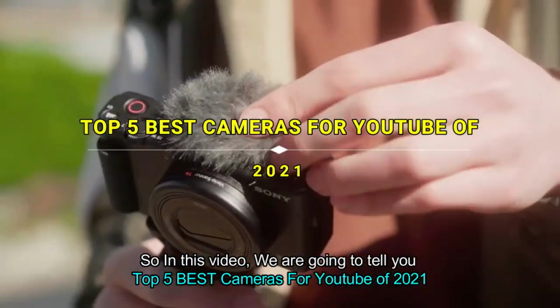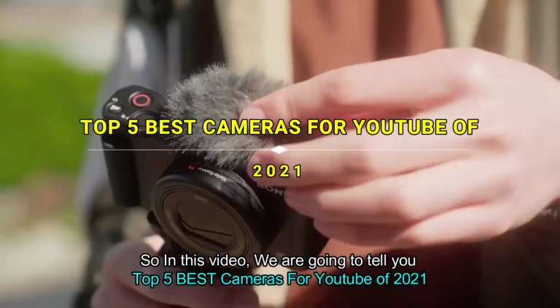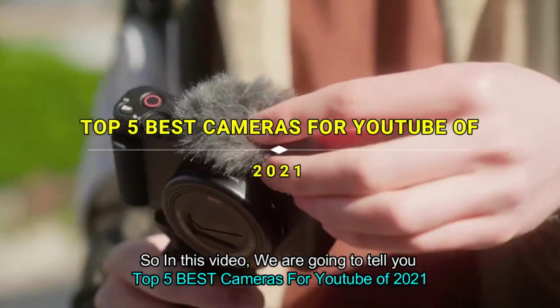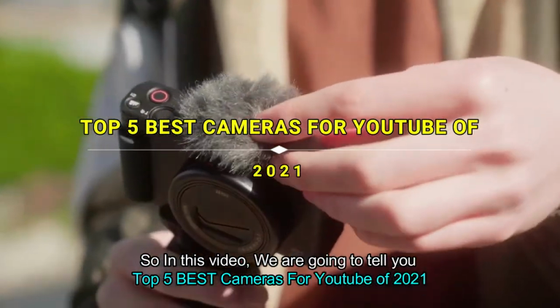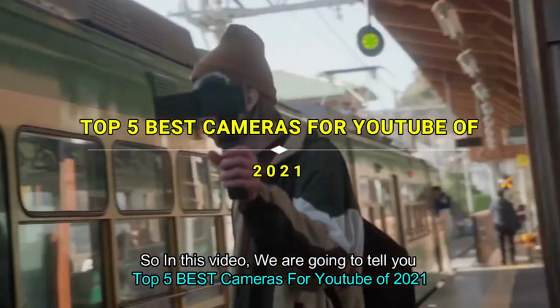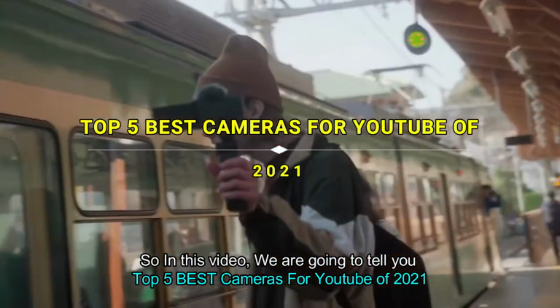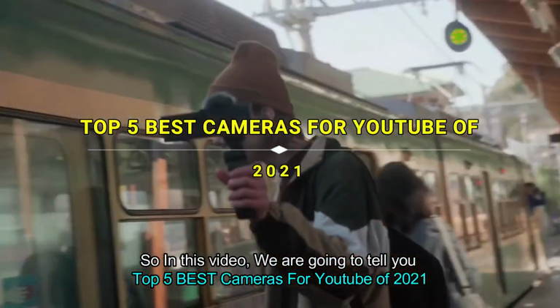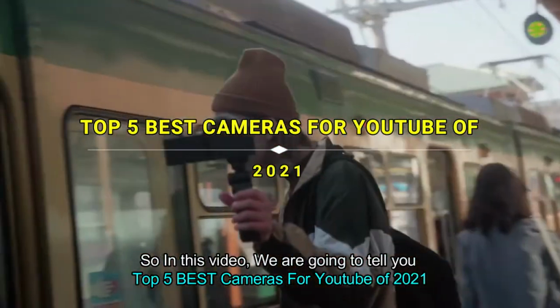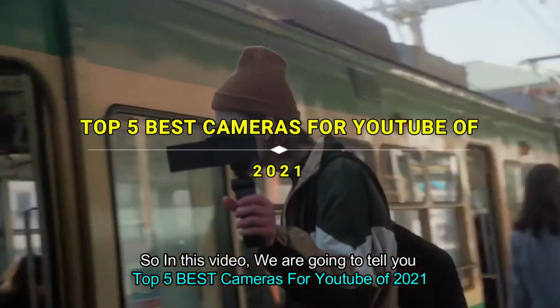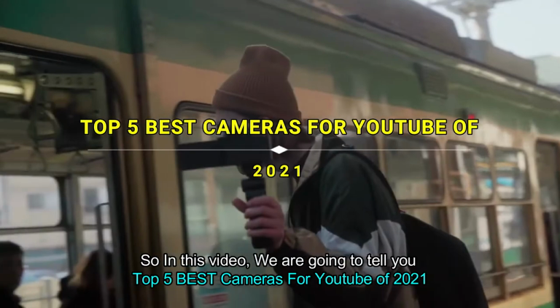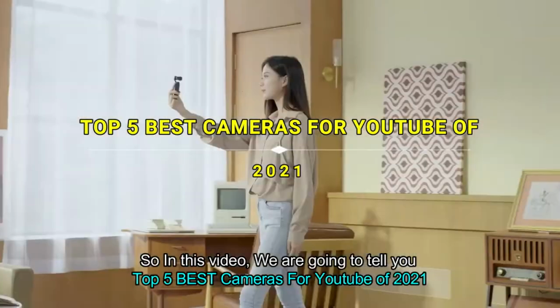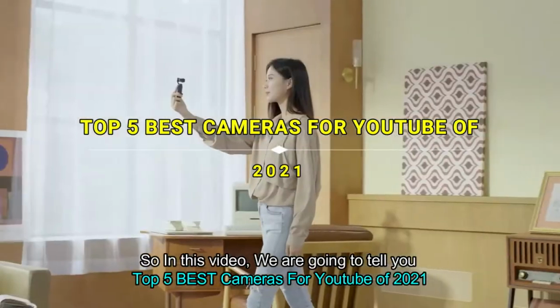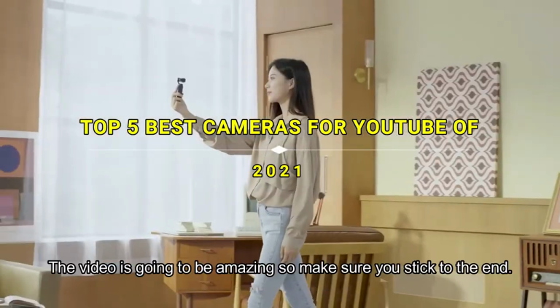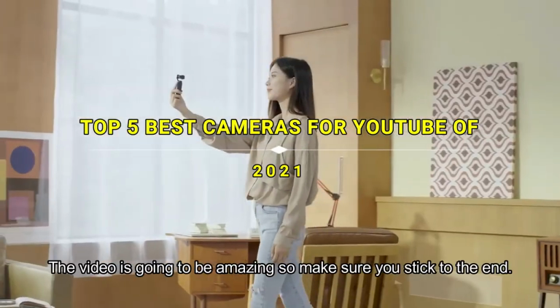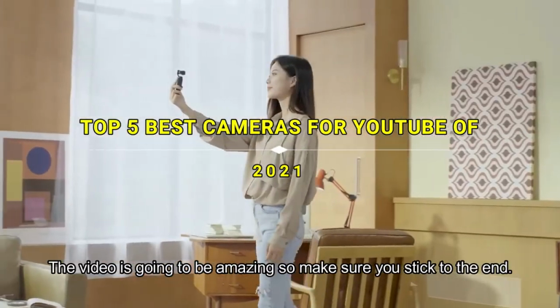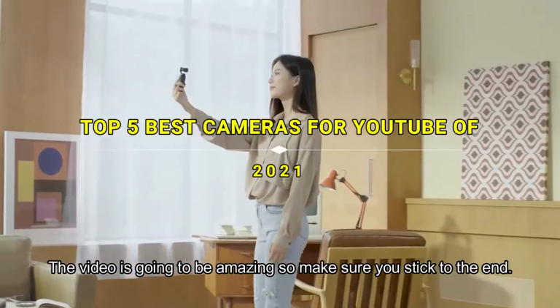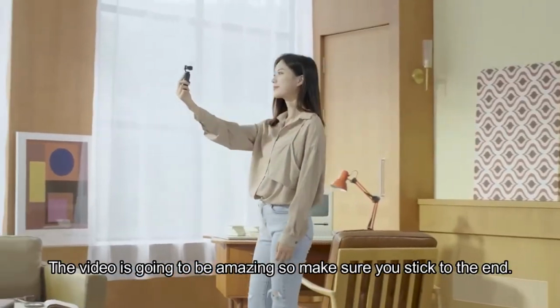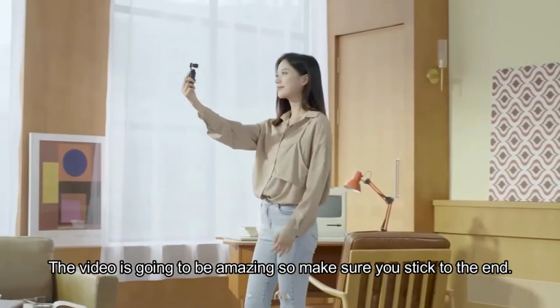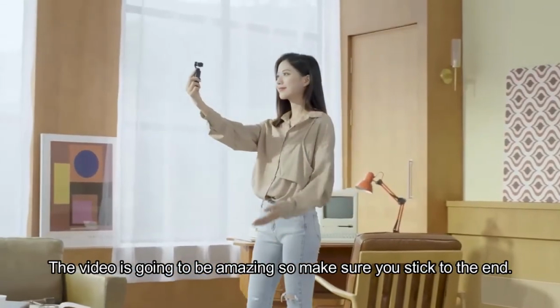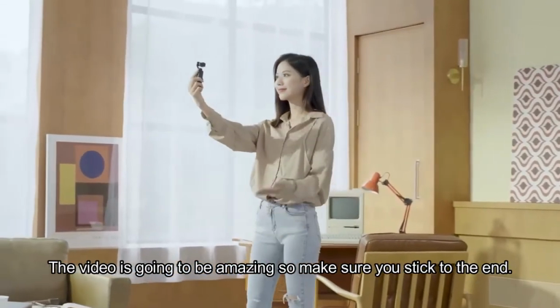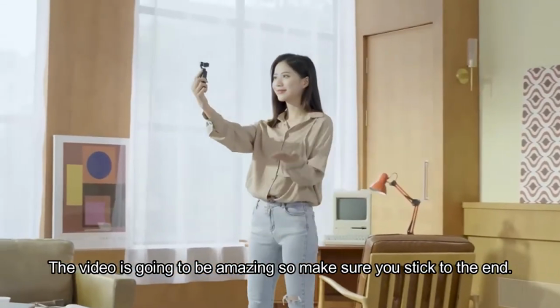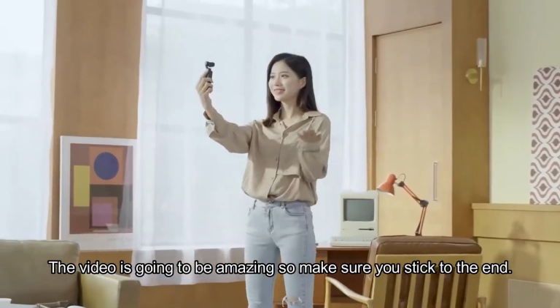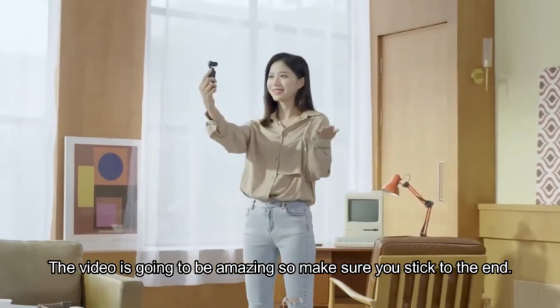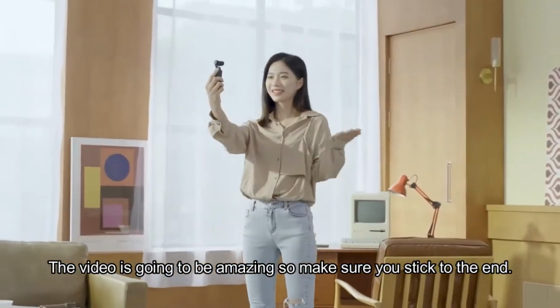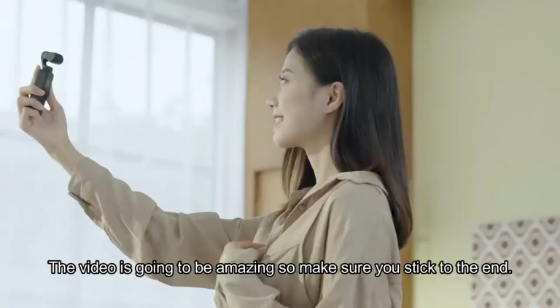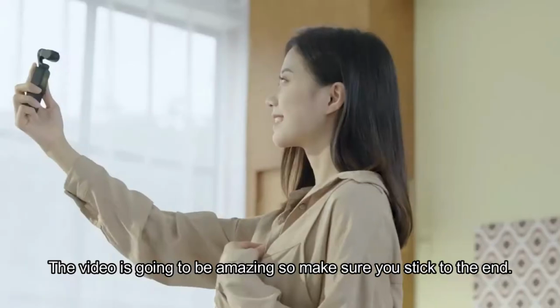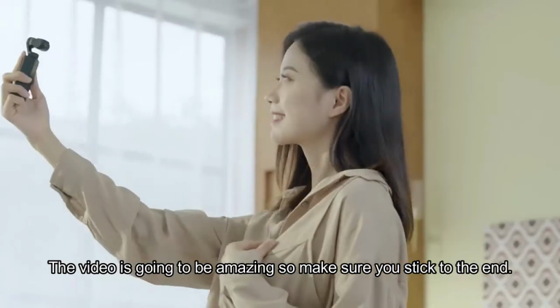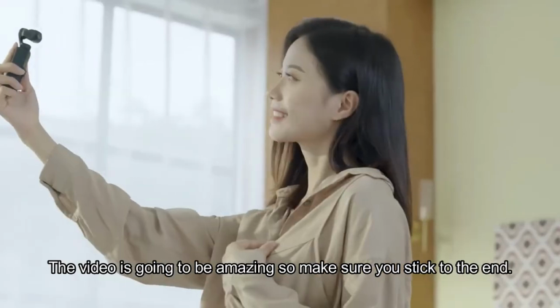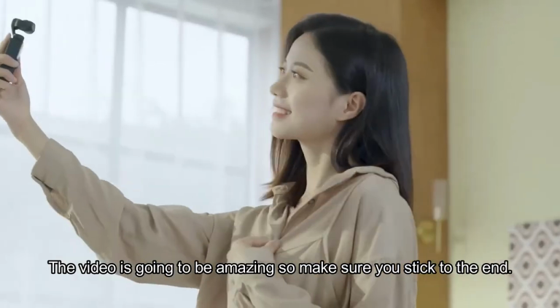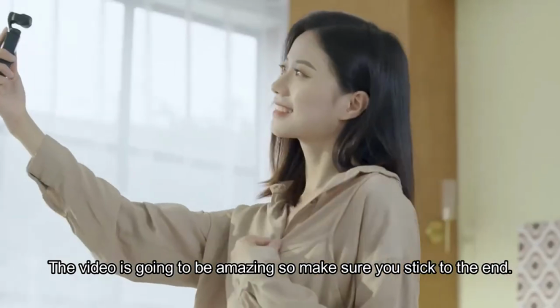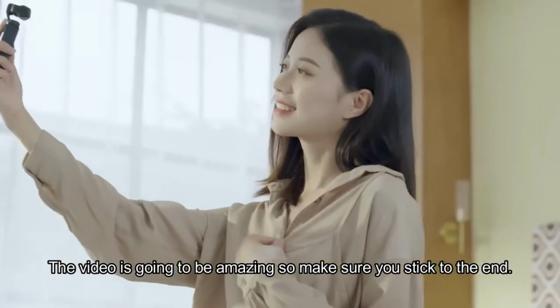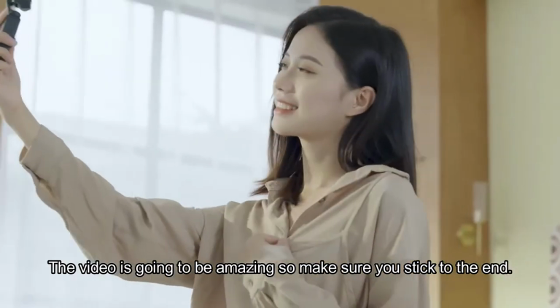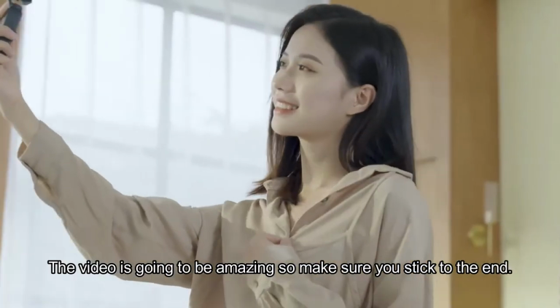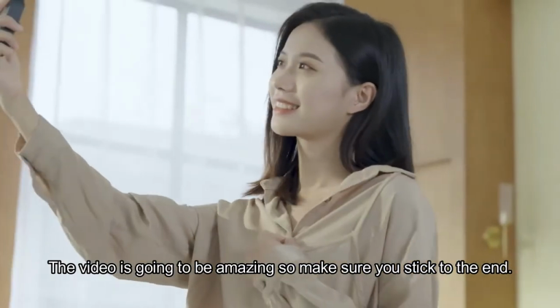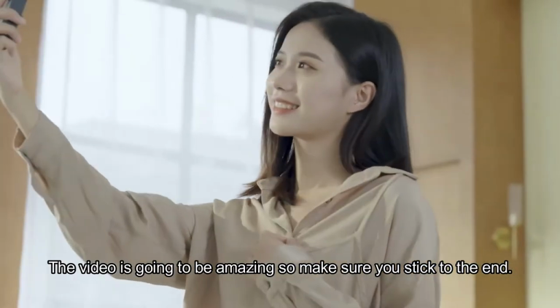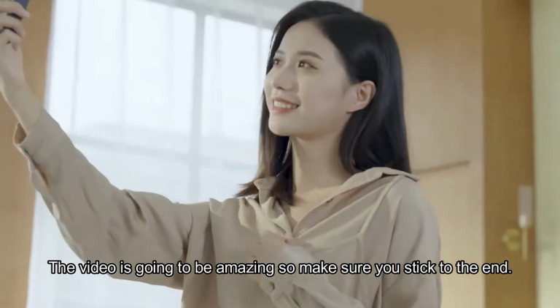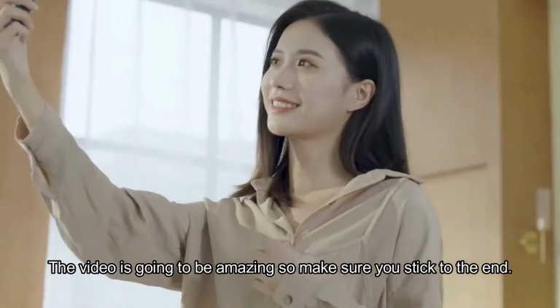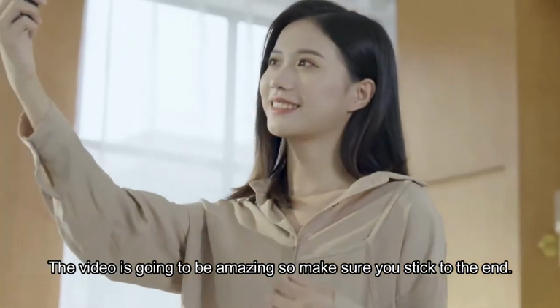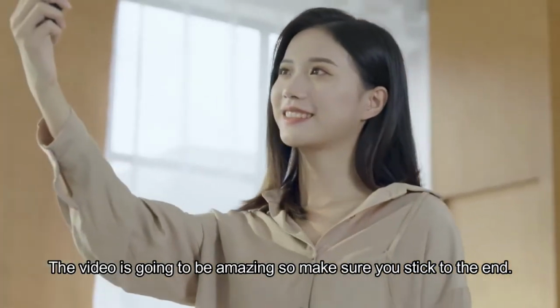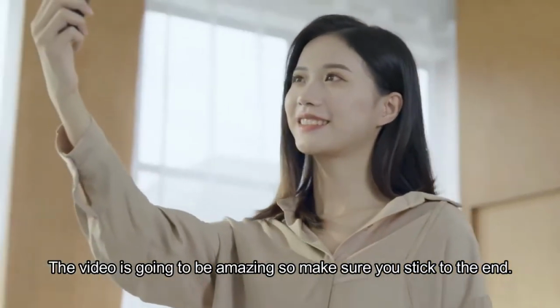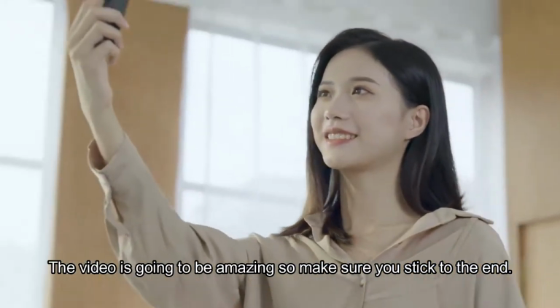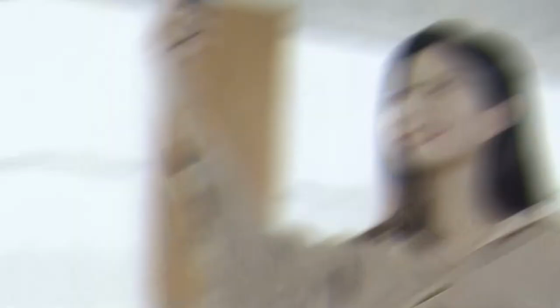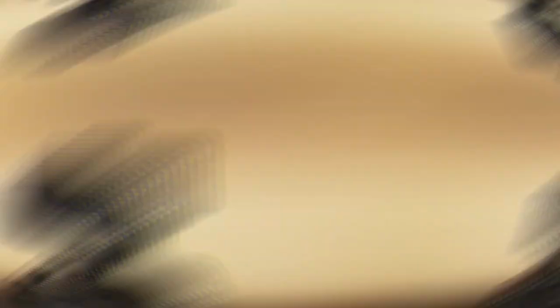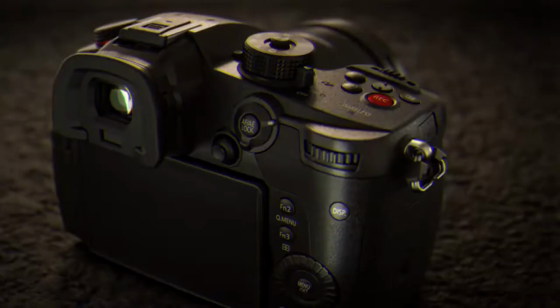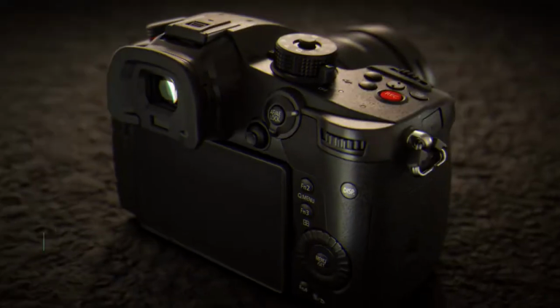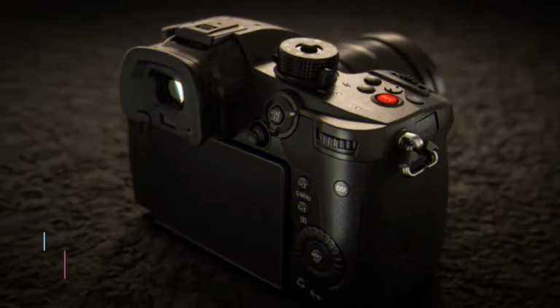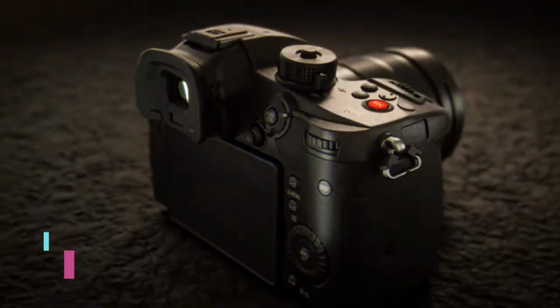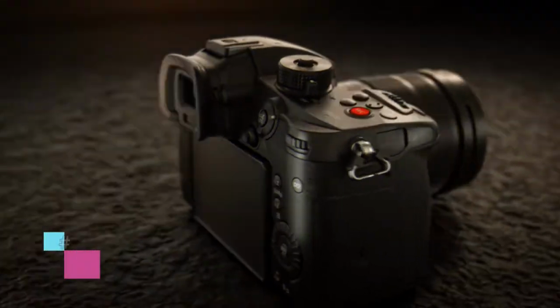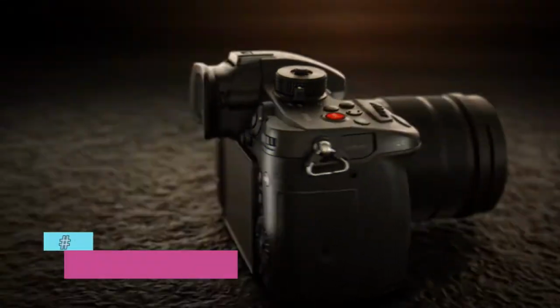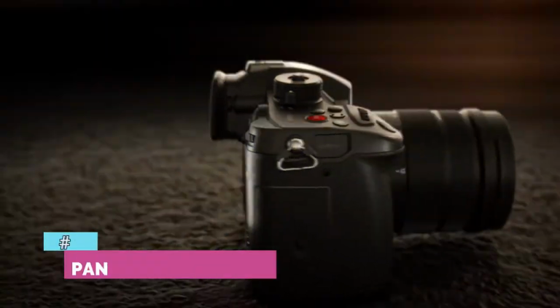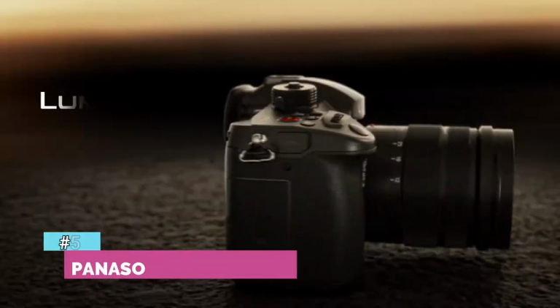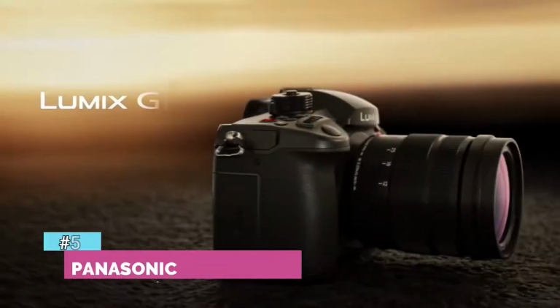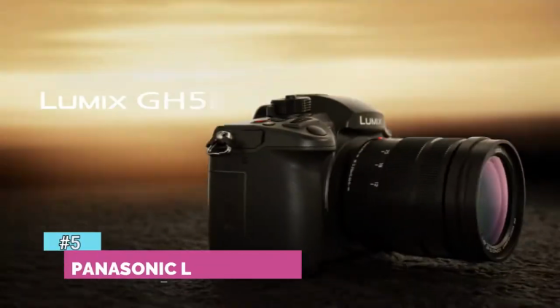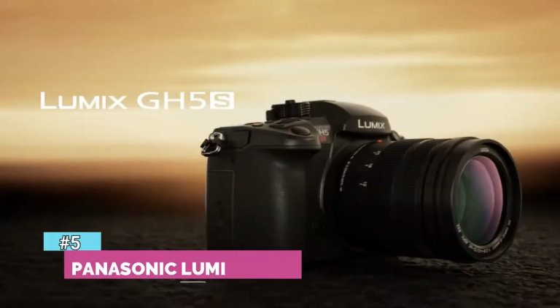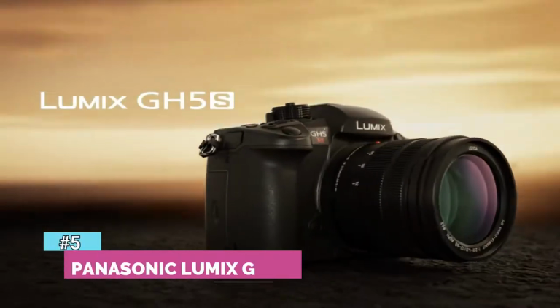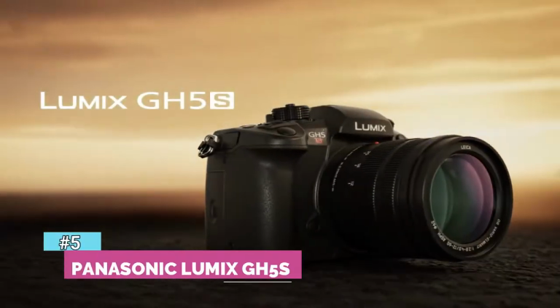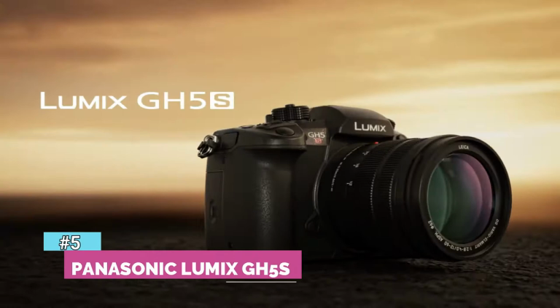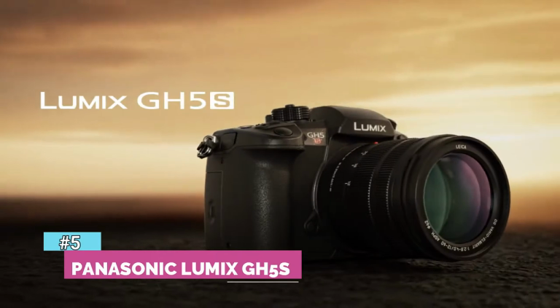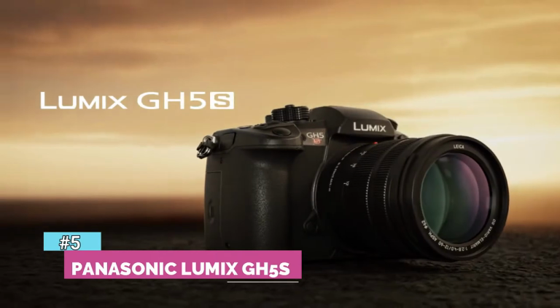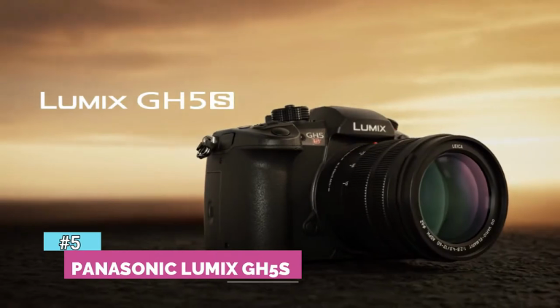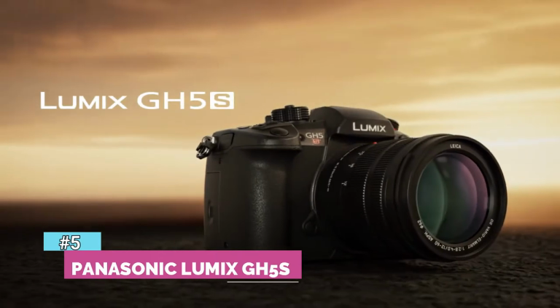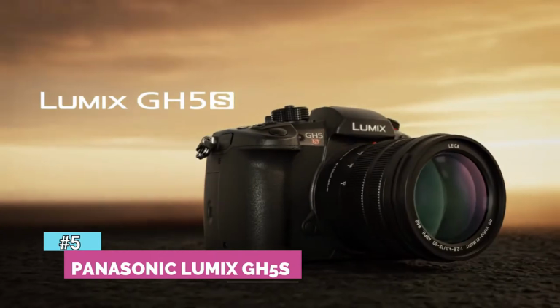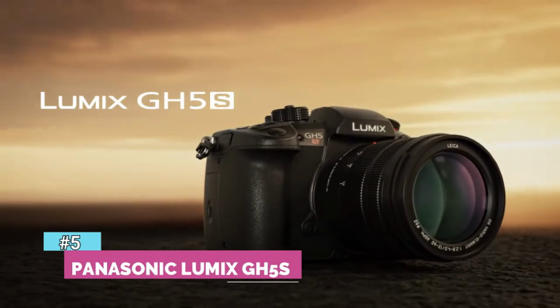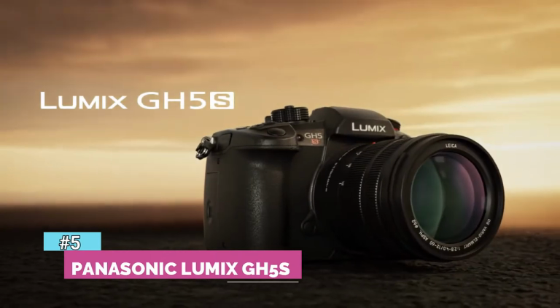Of 2021. The video is going to be amazing, so make sure you stick to the end. Number five: Panasonic Lumix GH5S.